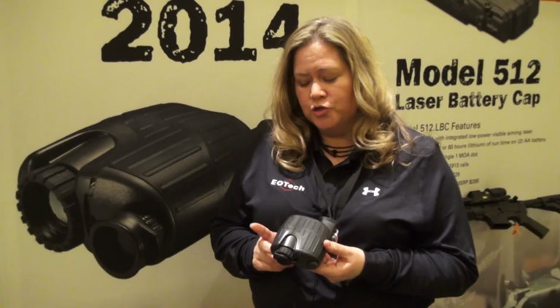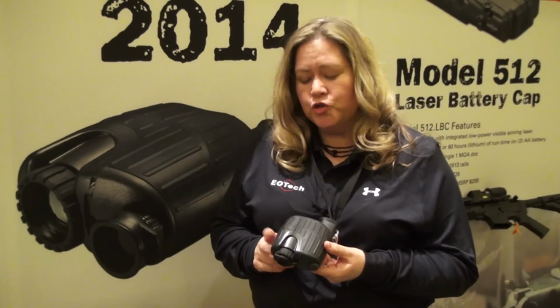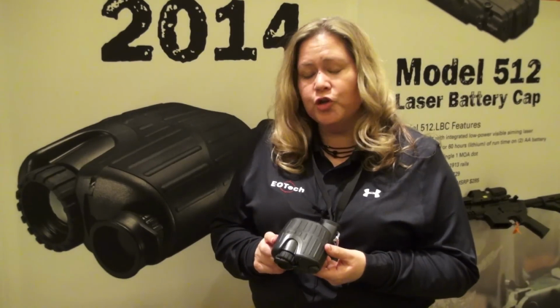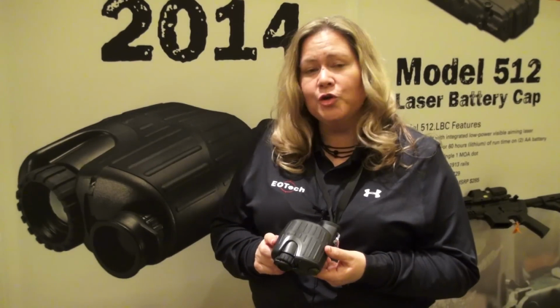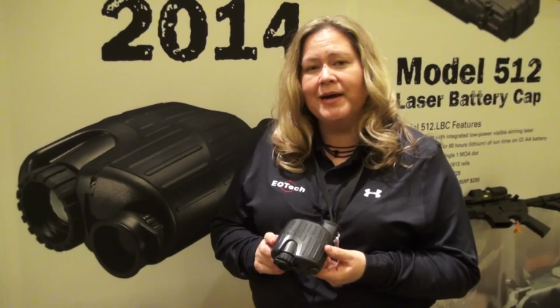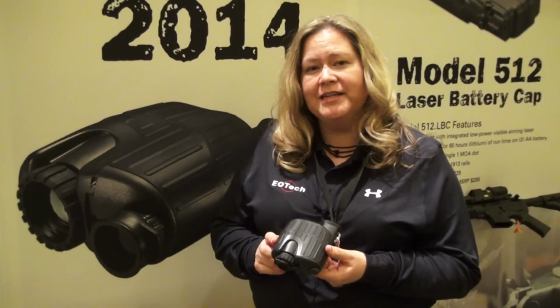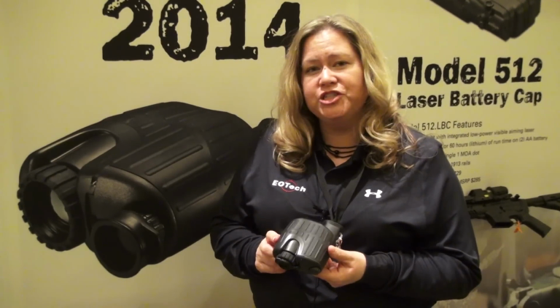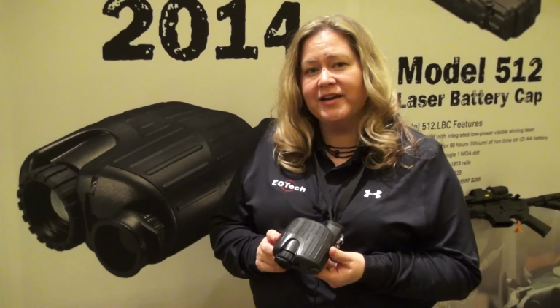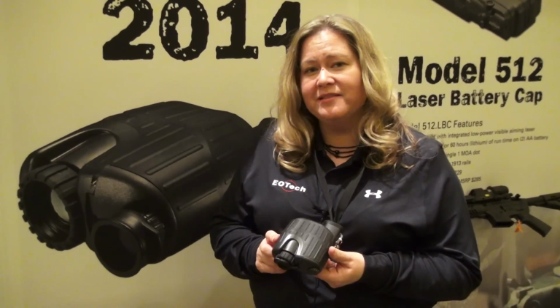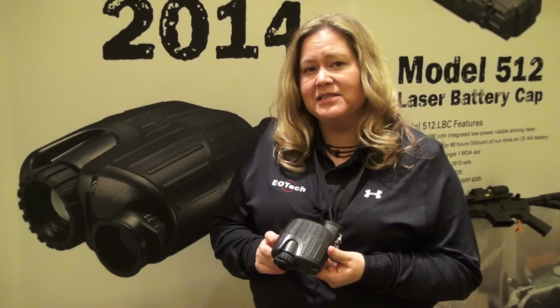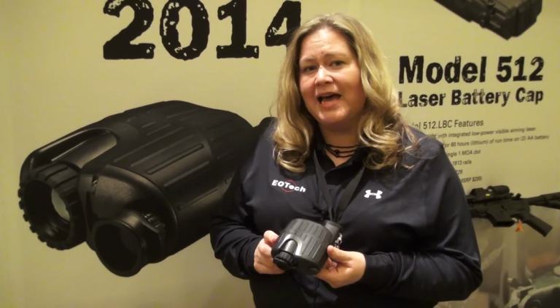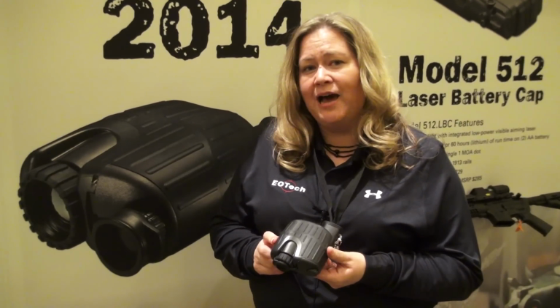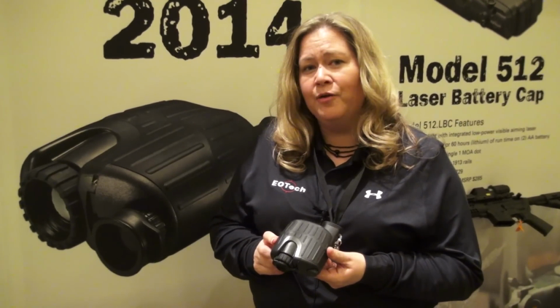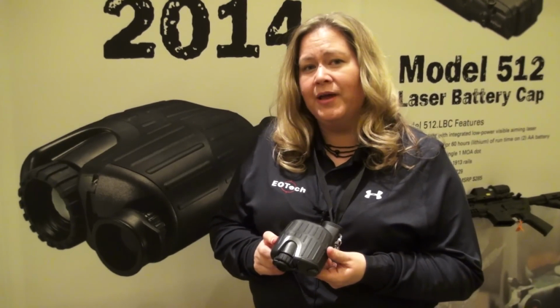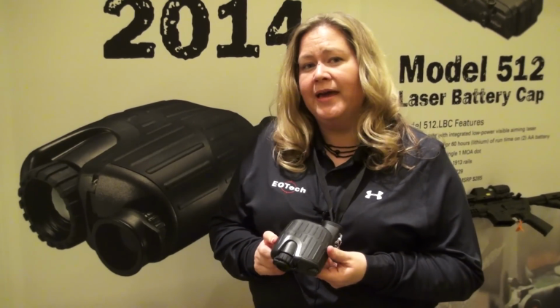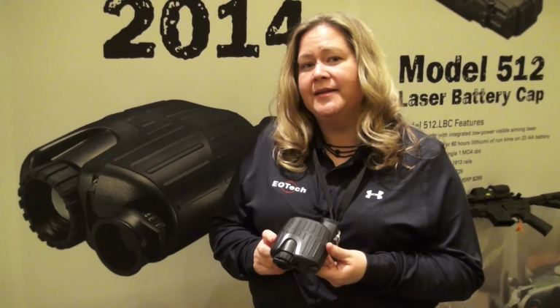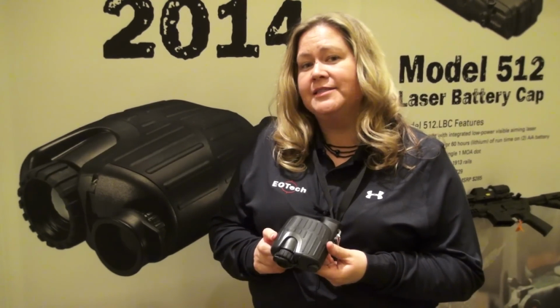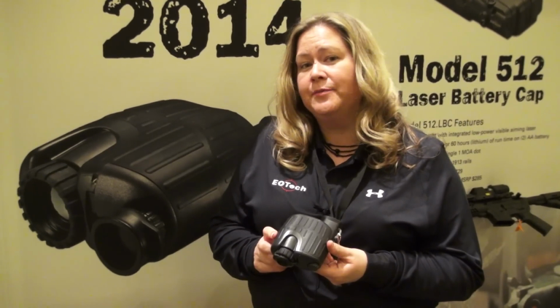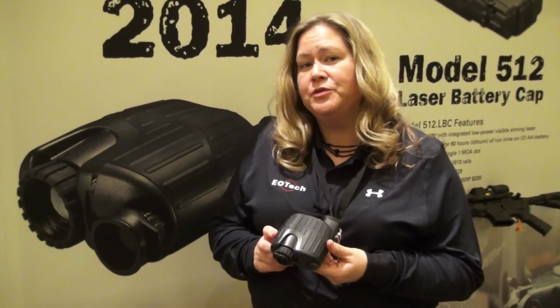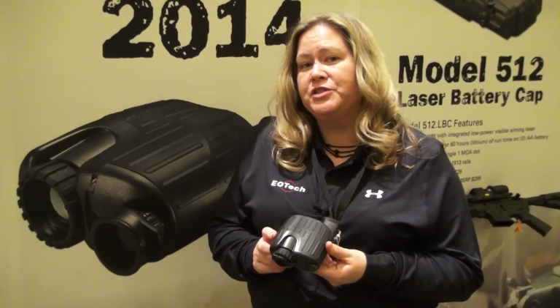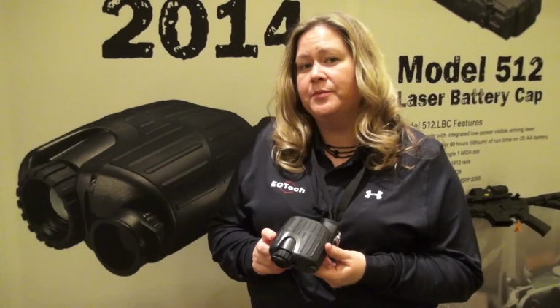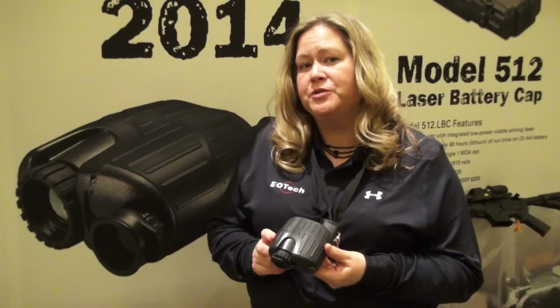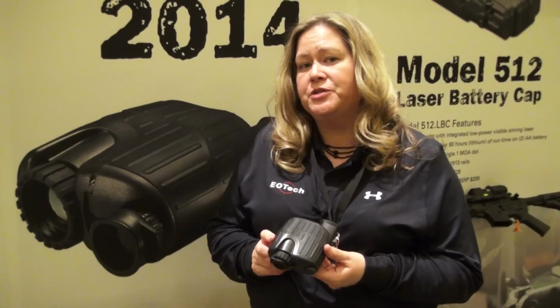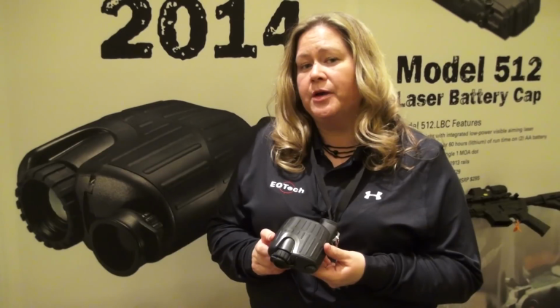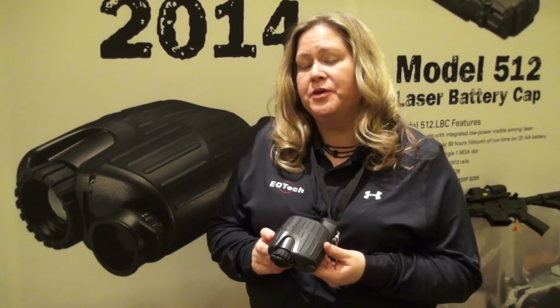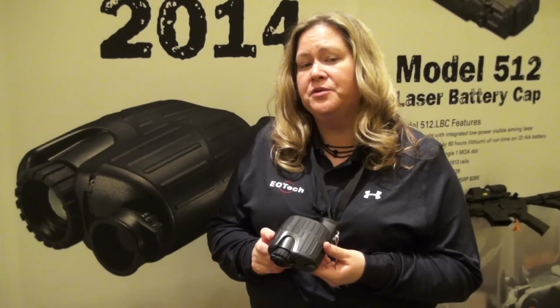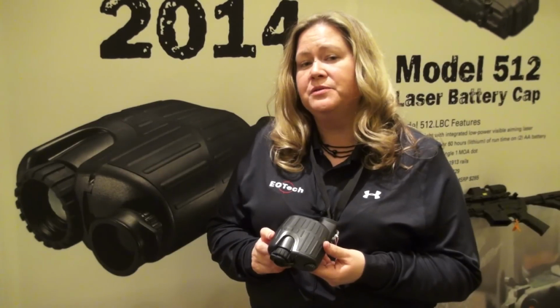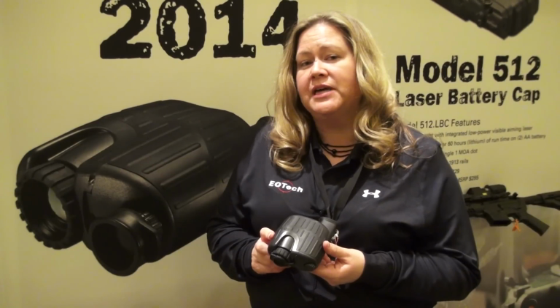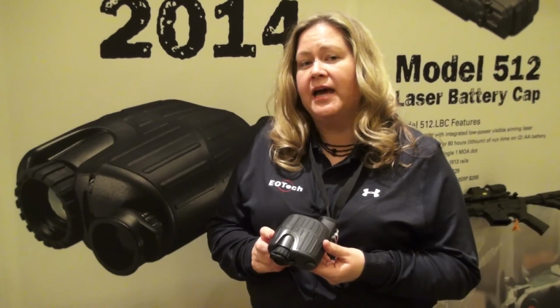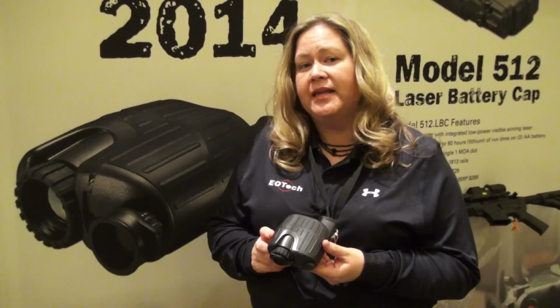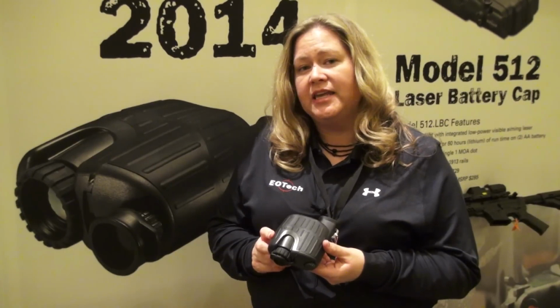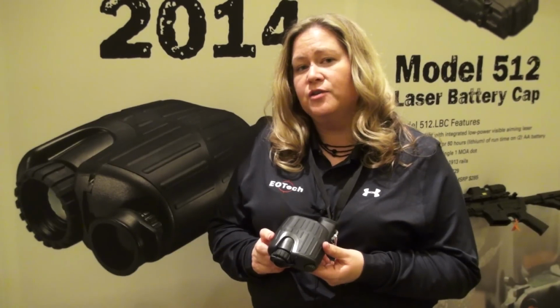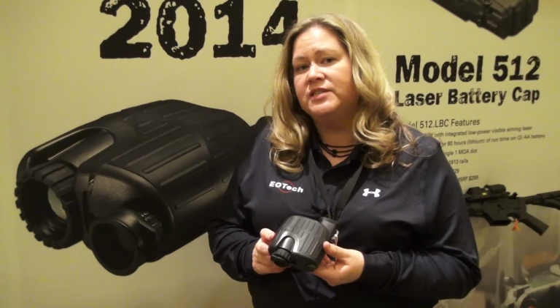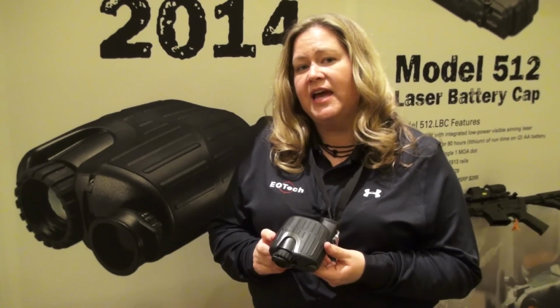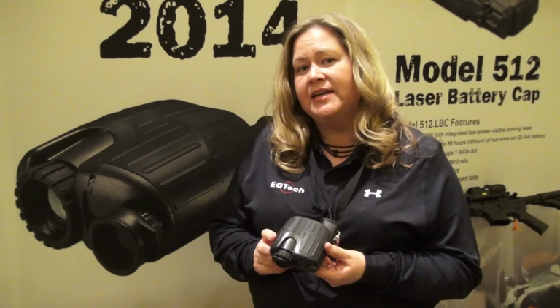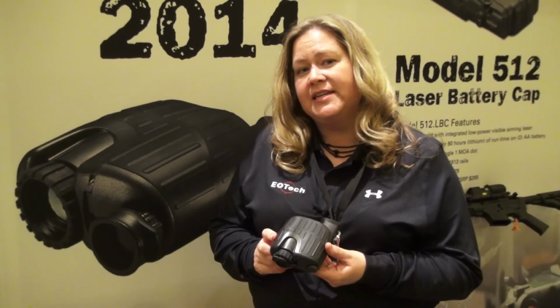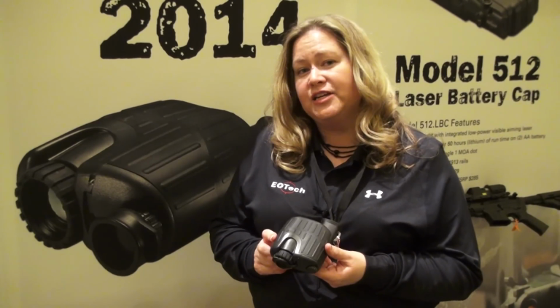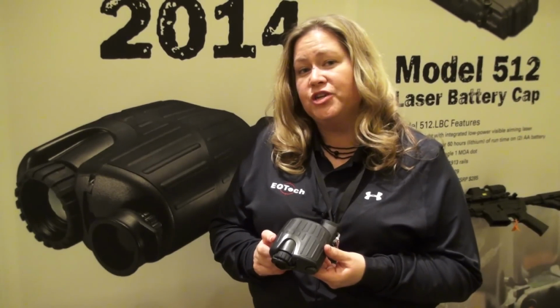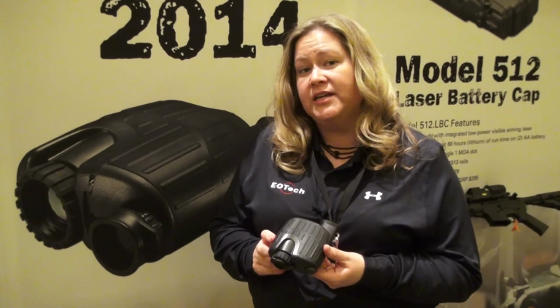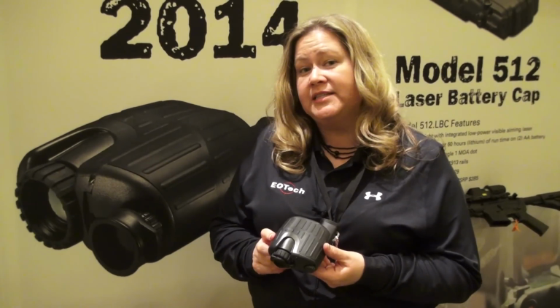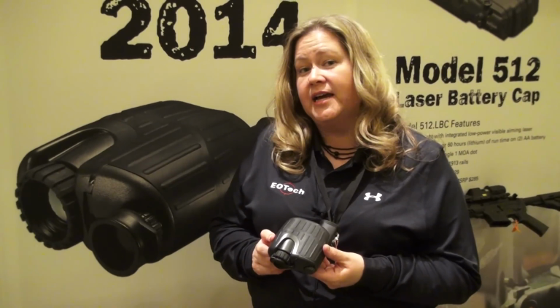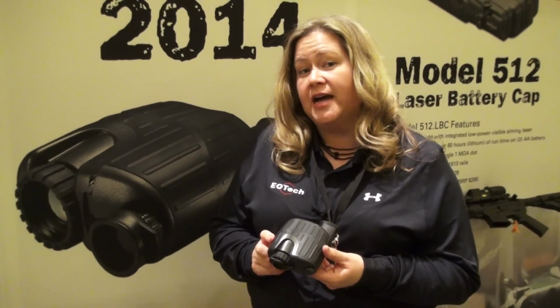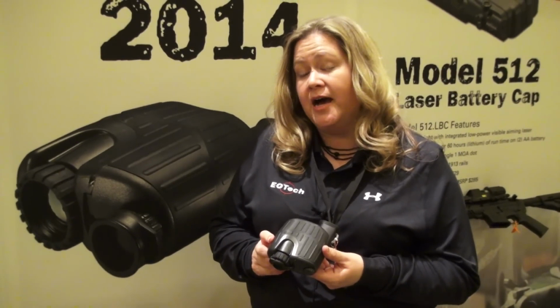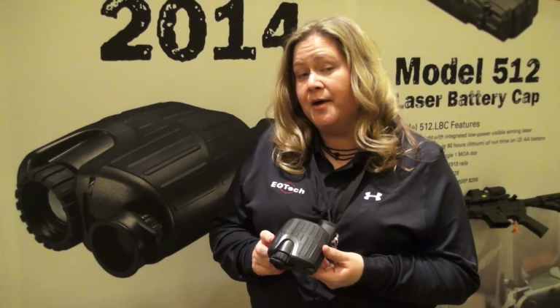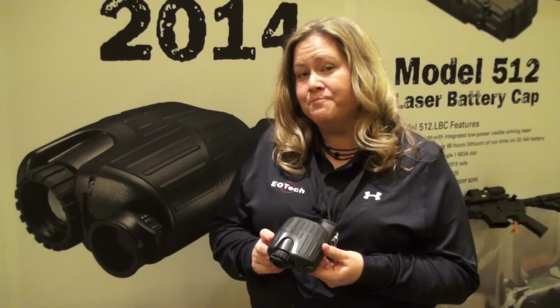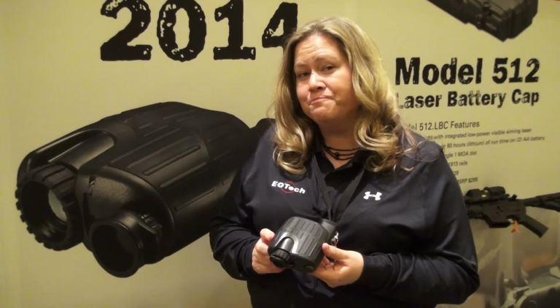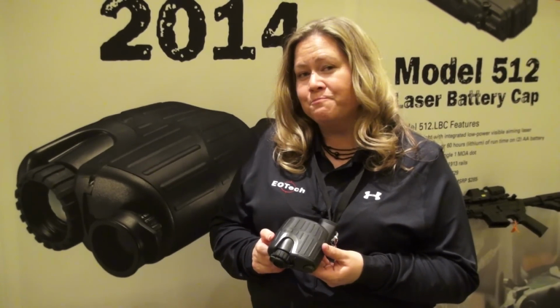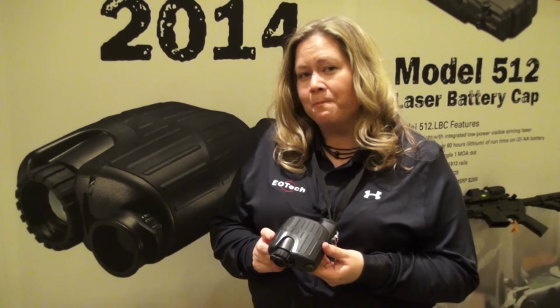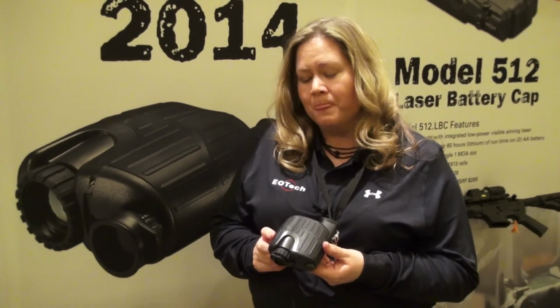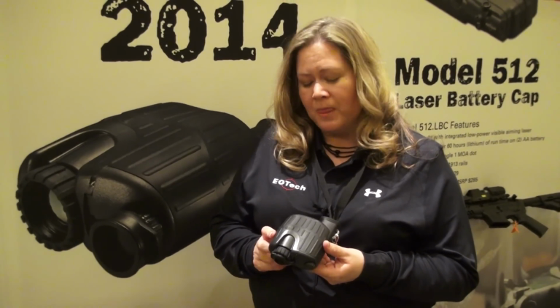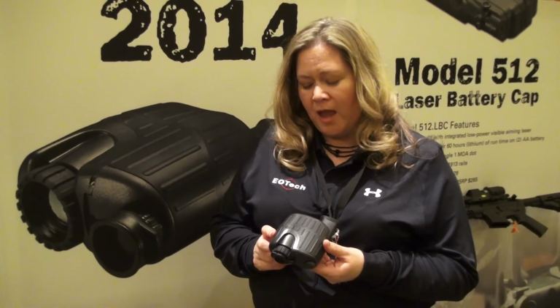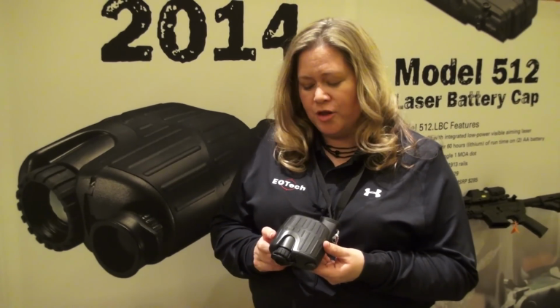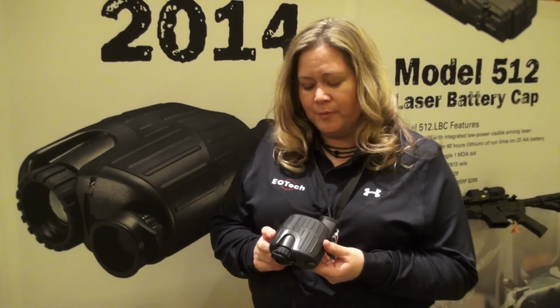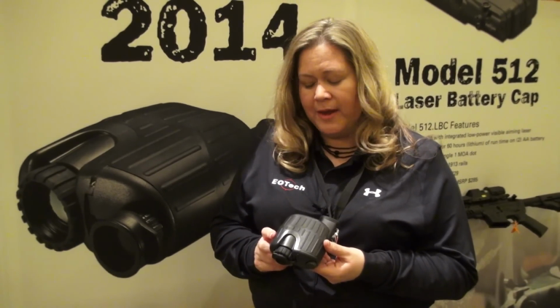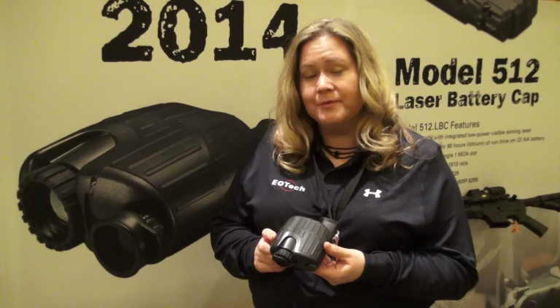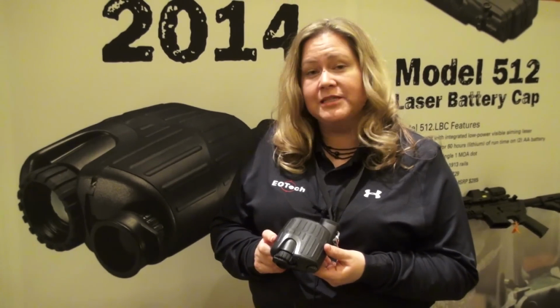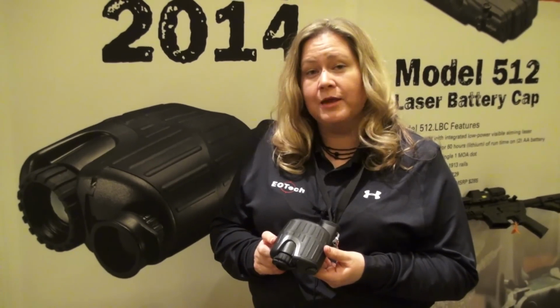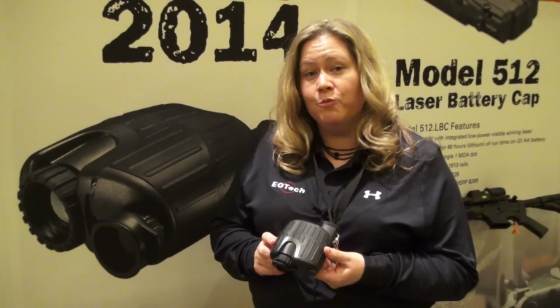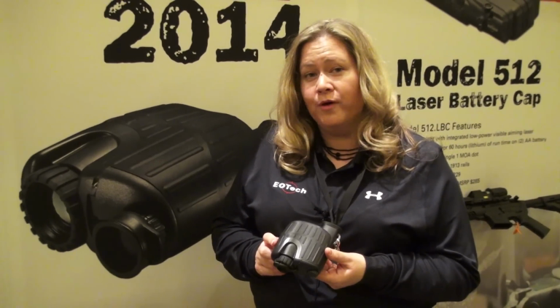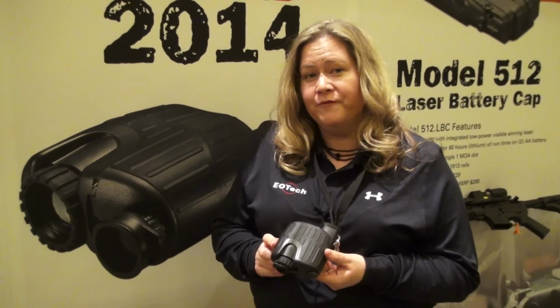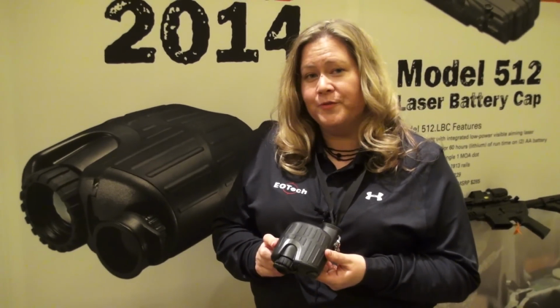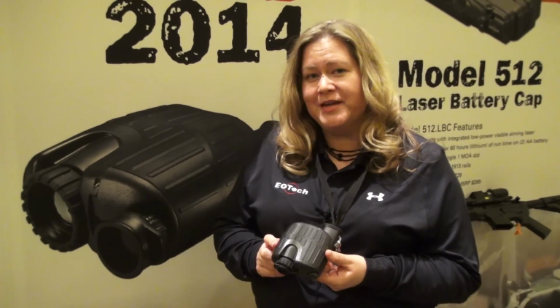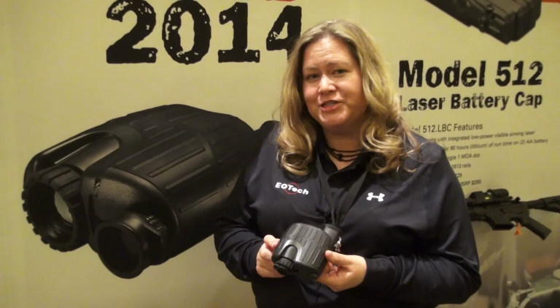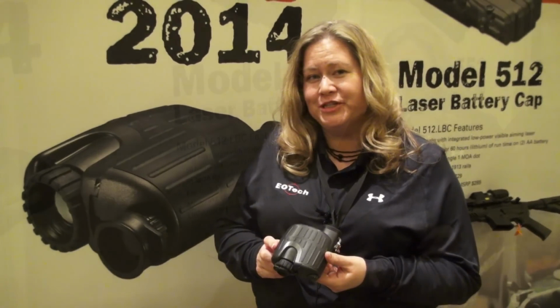You're going to want to check this out at www.eotech-inc.com where you'll be able to get more information.